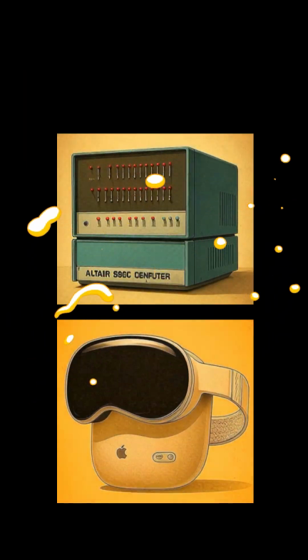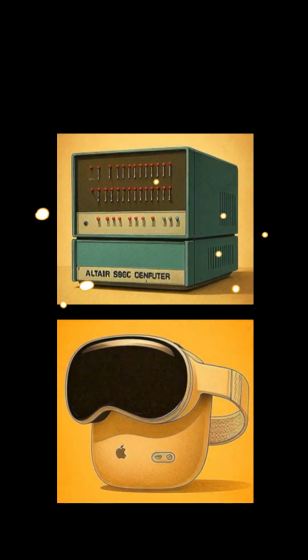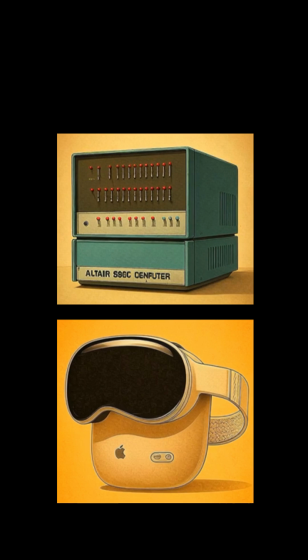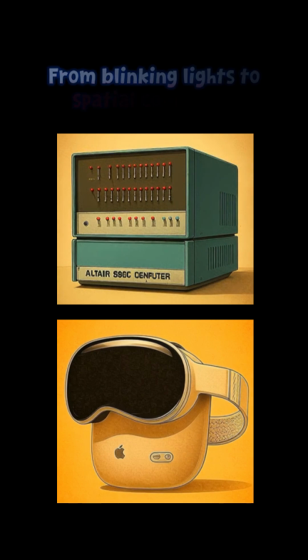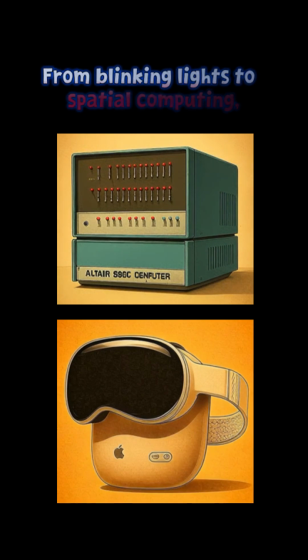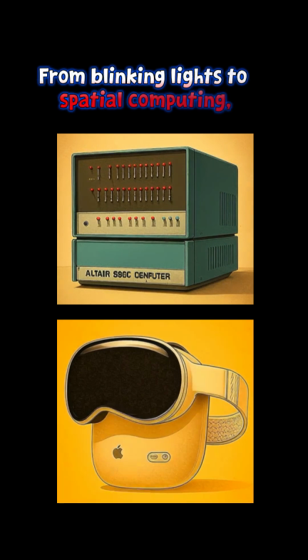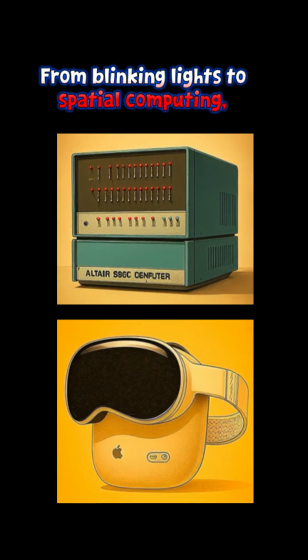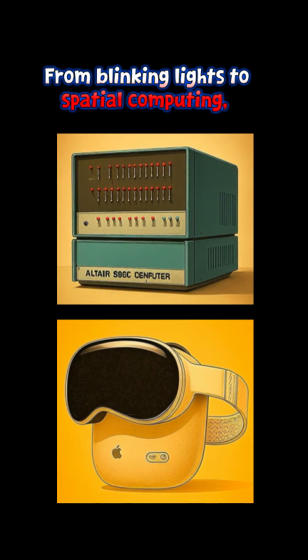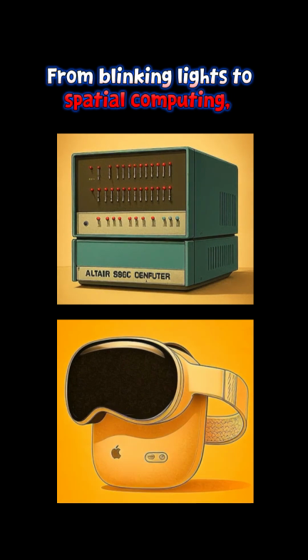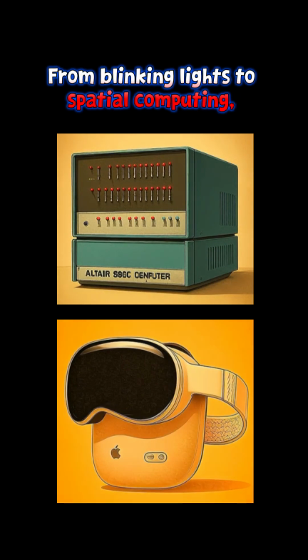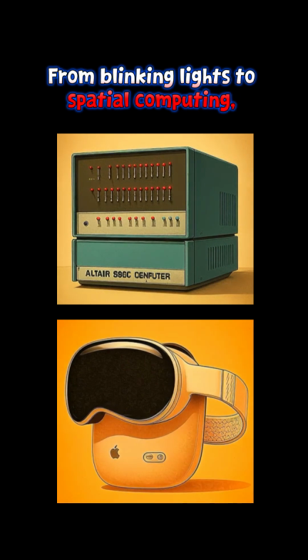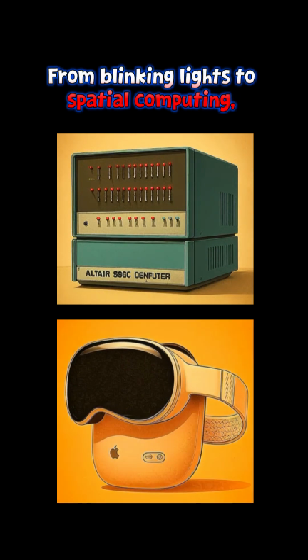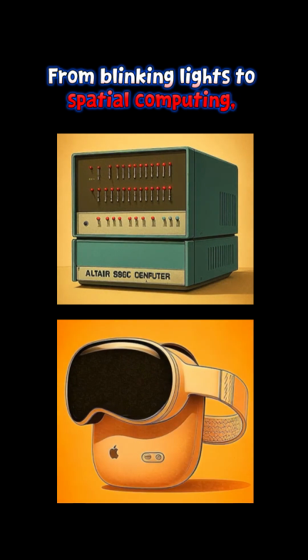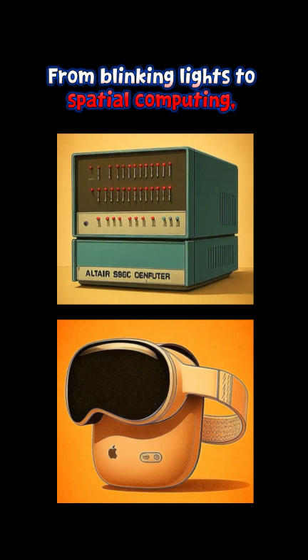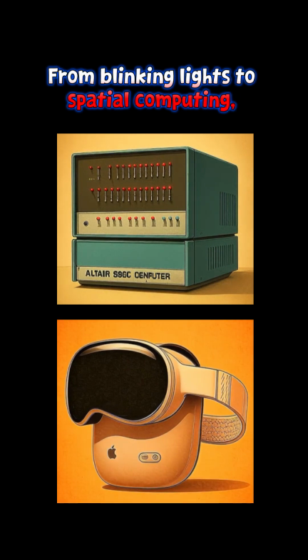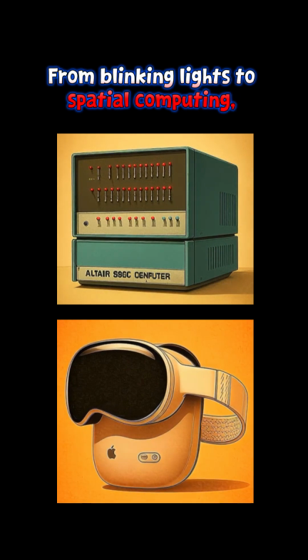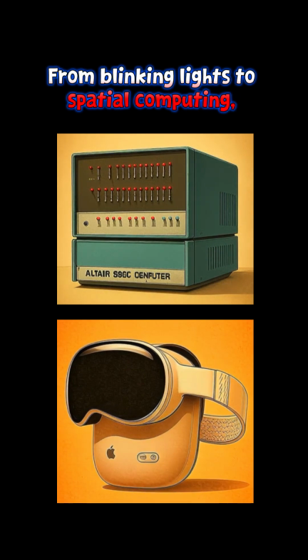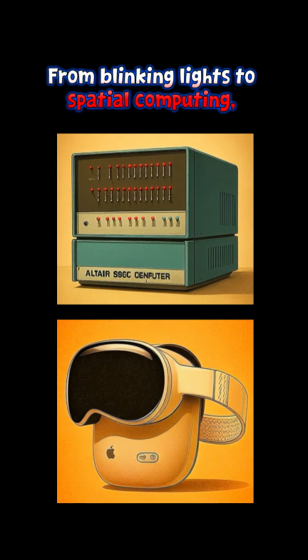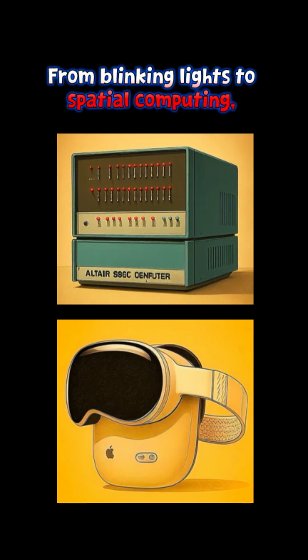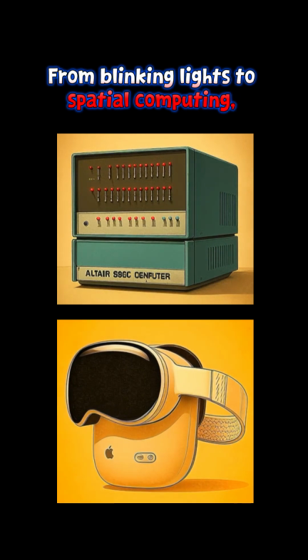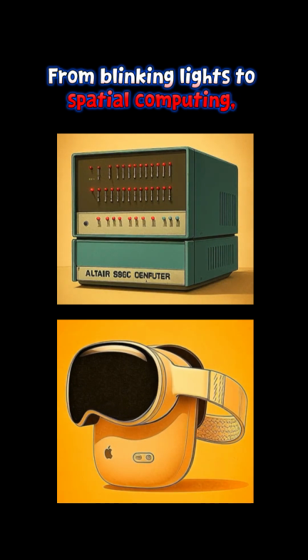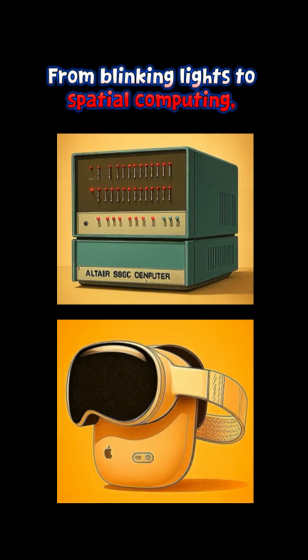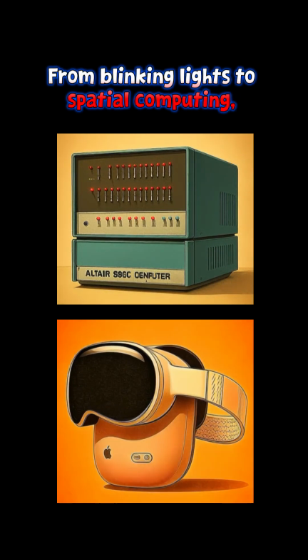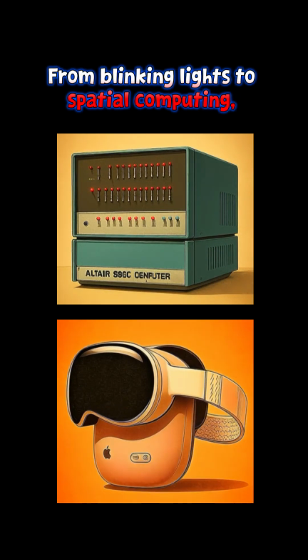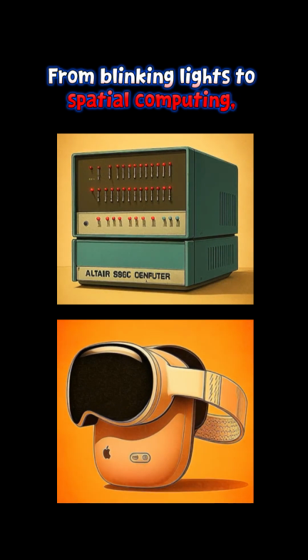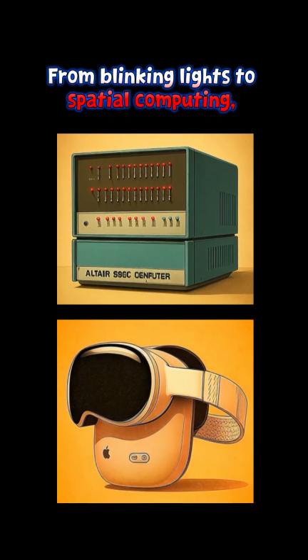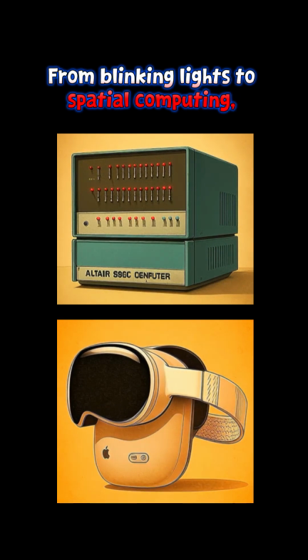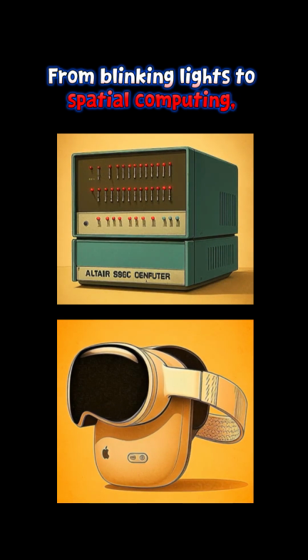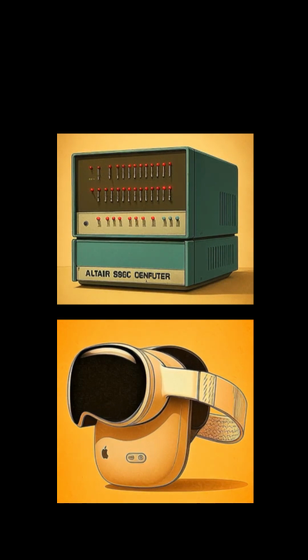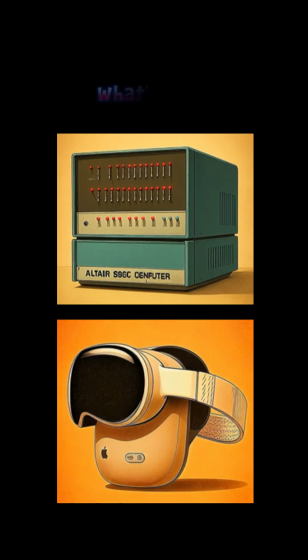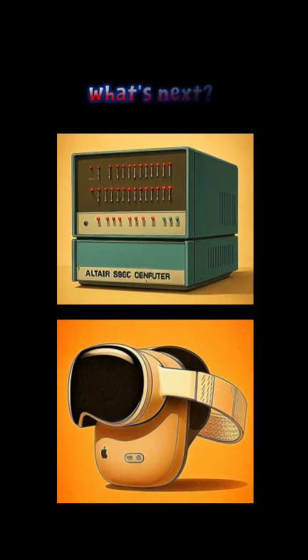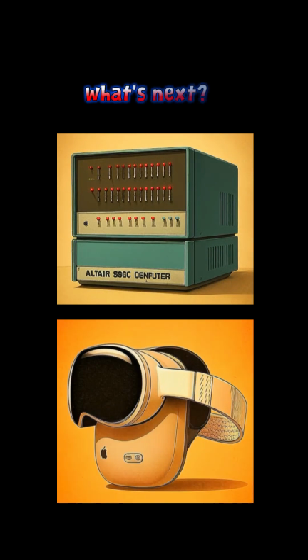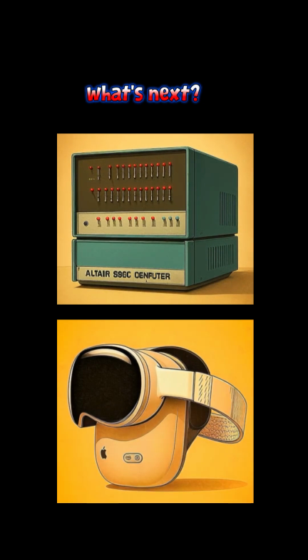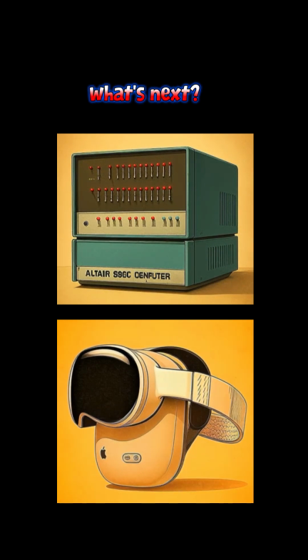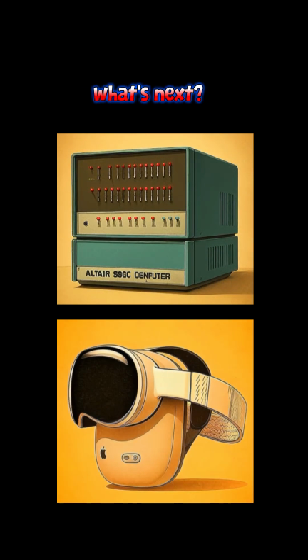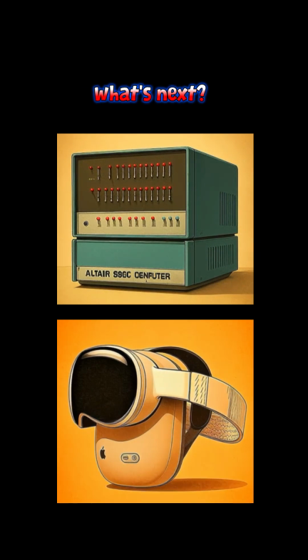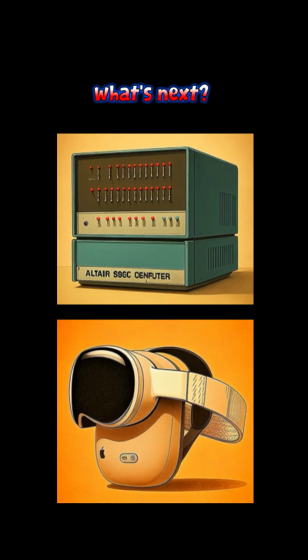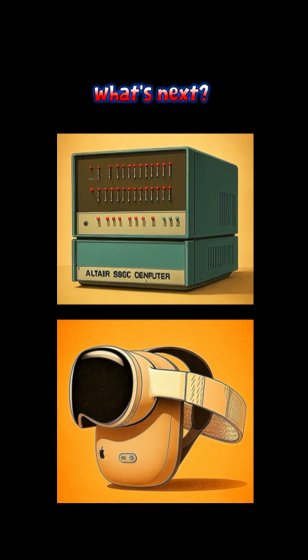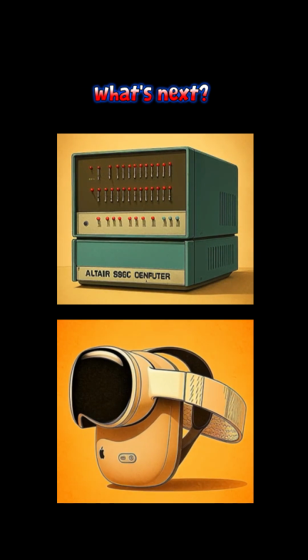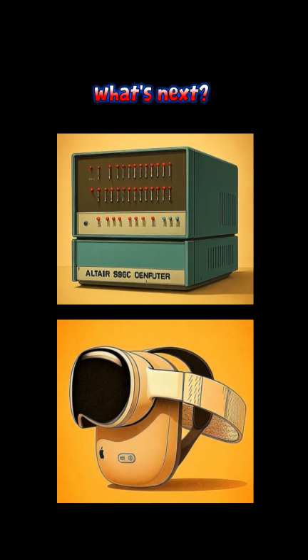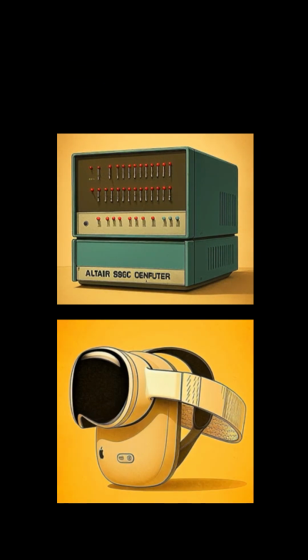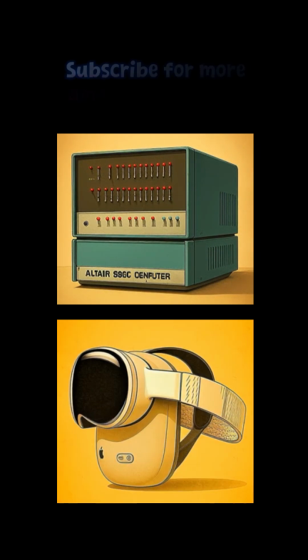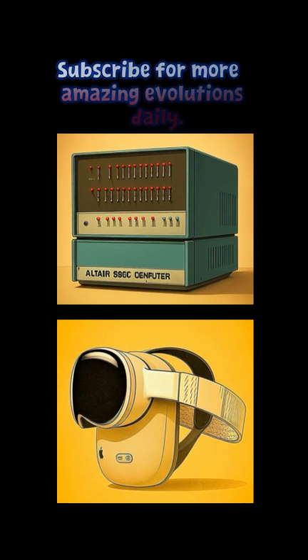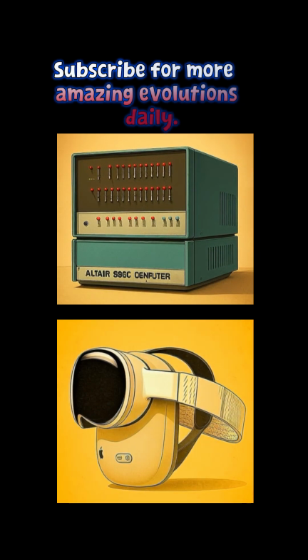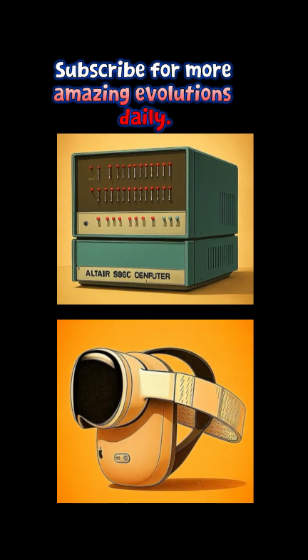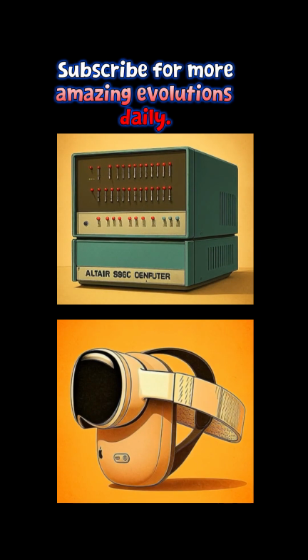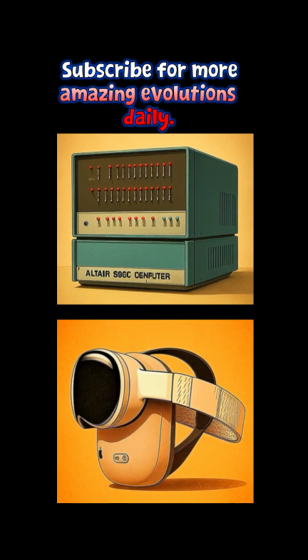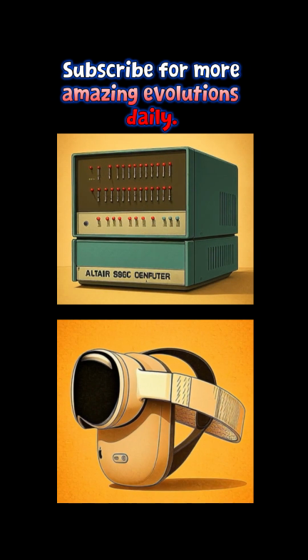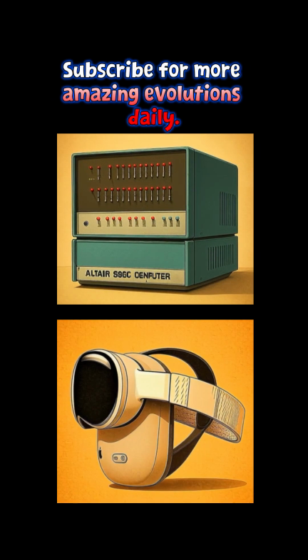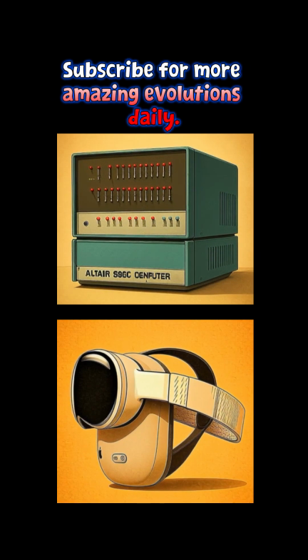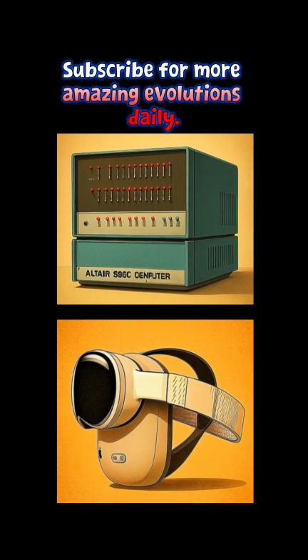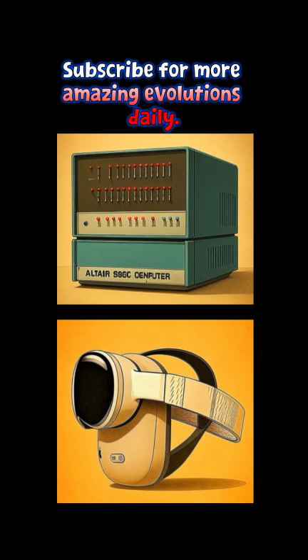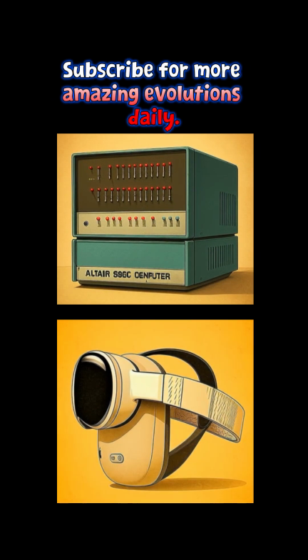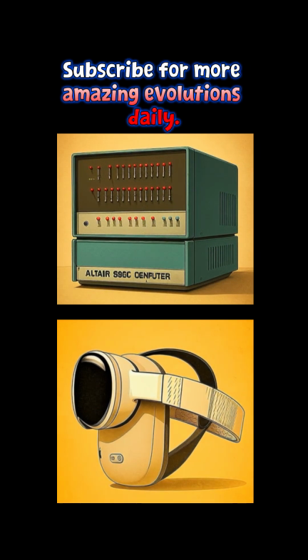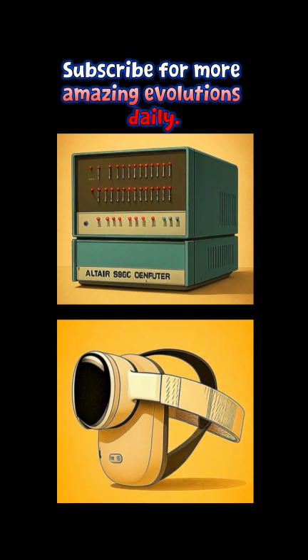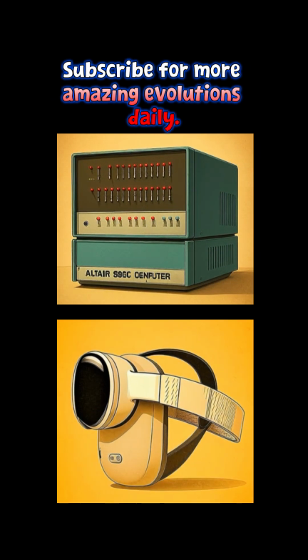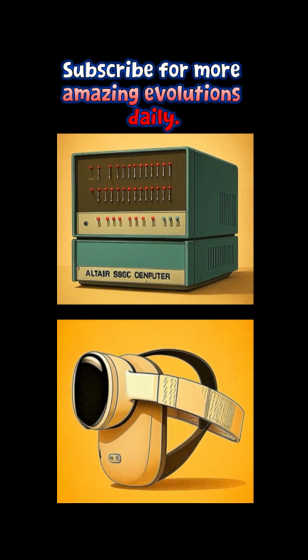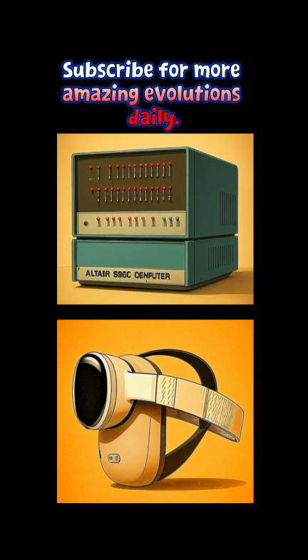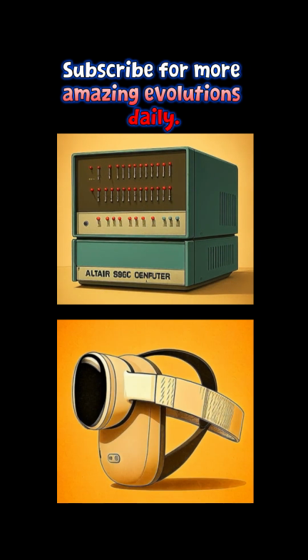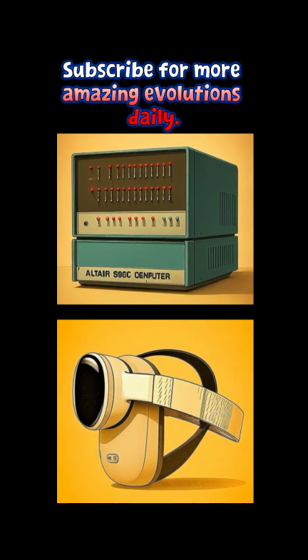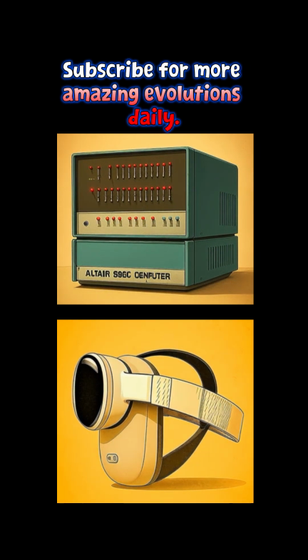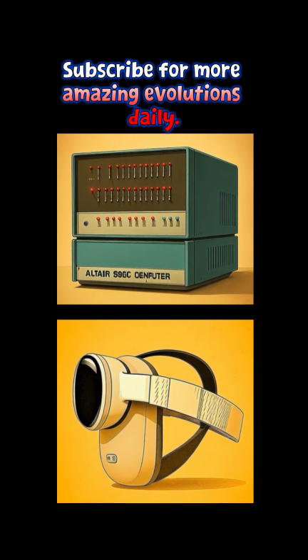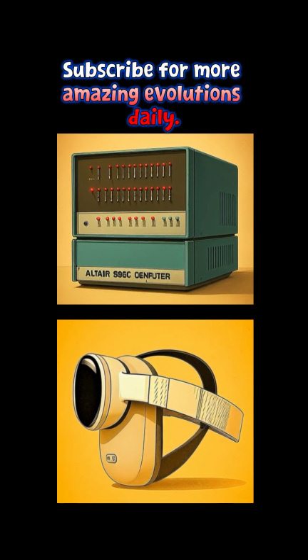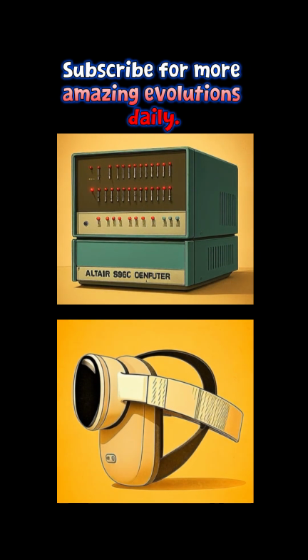From blinking lights to spatial computing, what's next? Subscribe for more amazing evolutions daily.